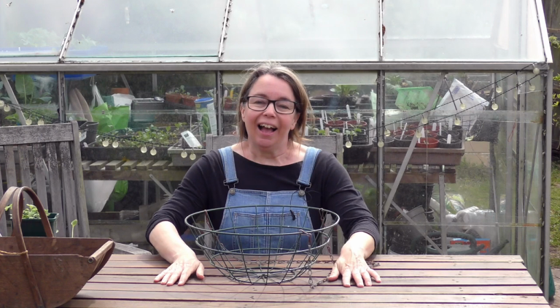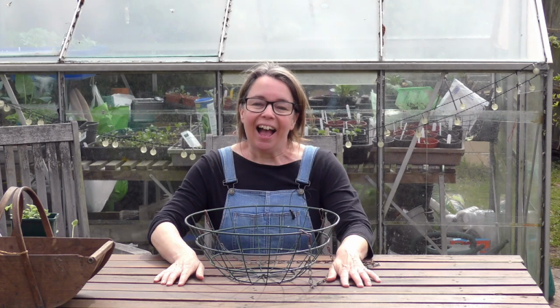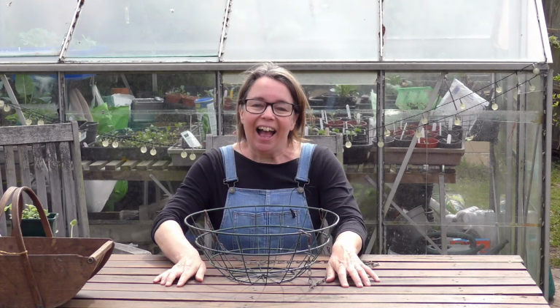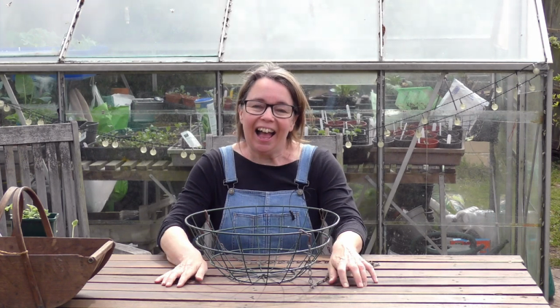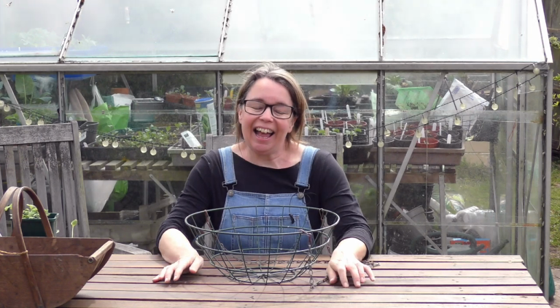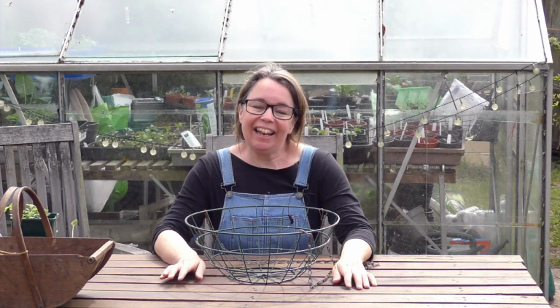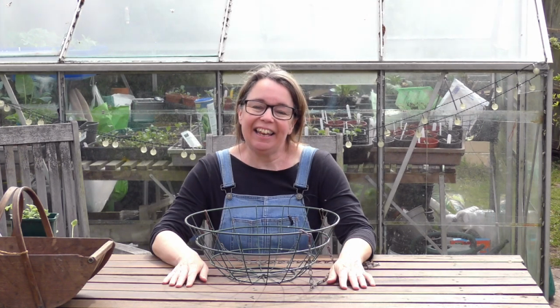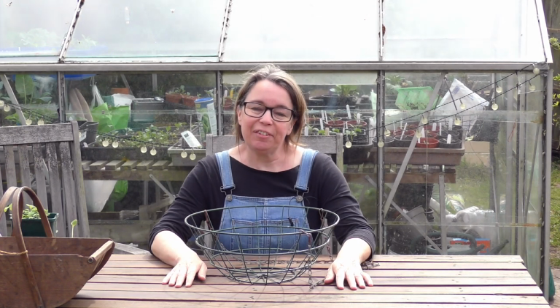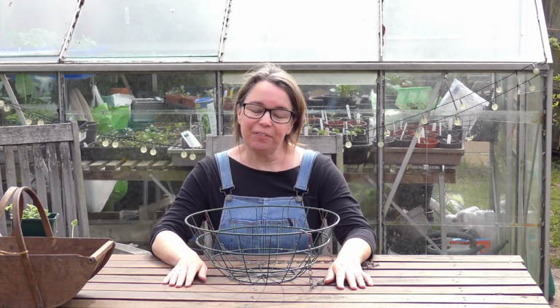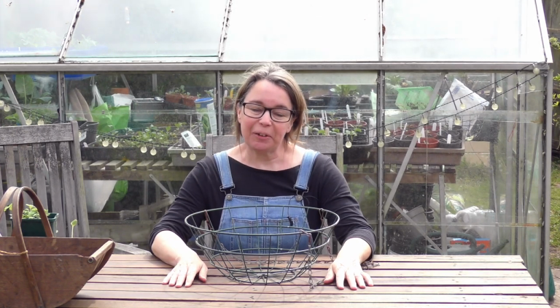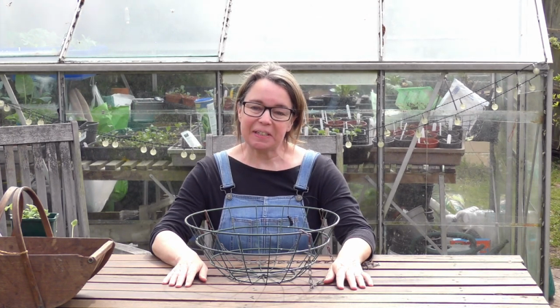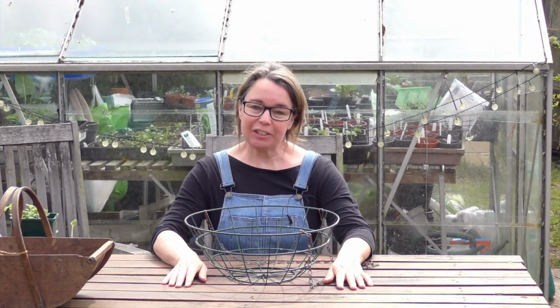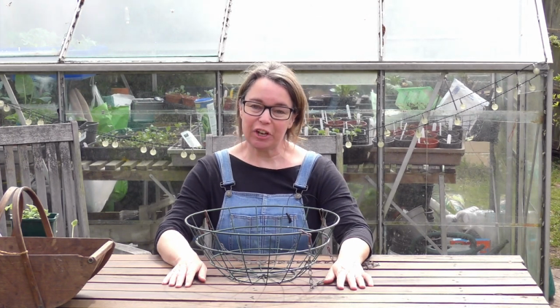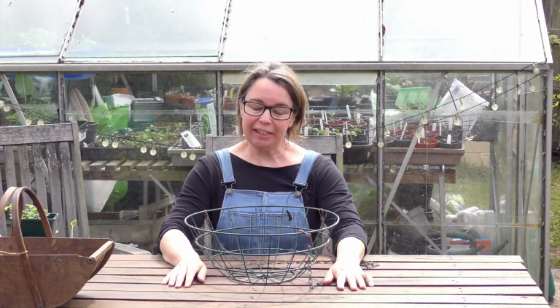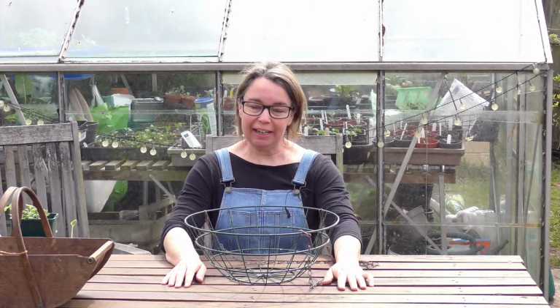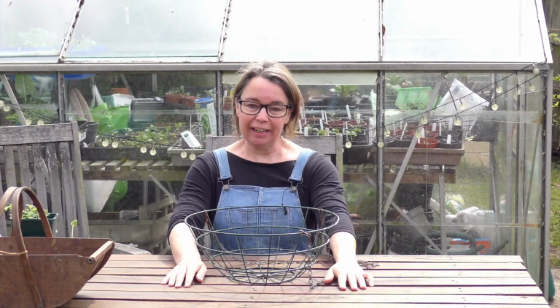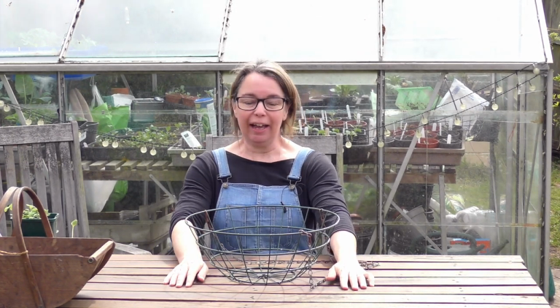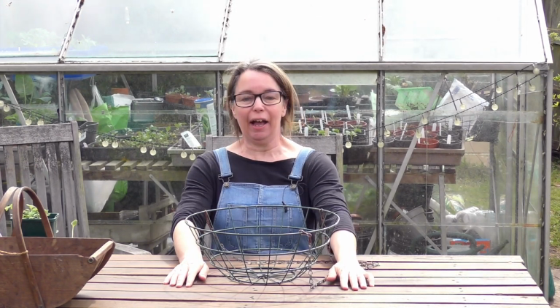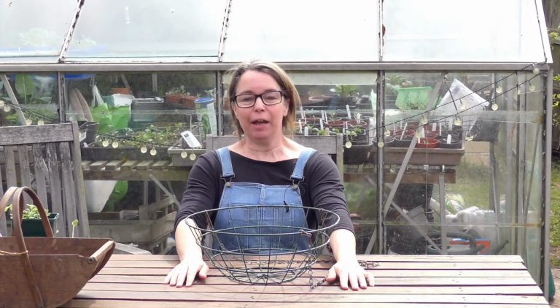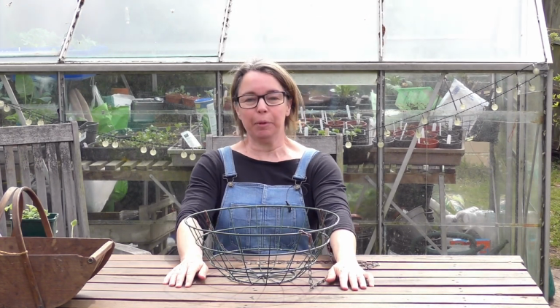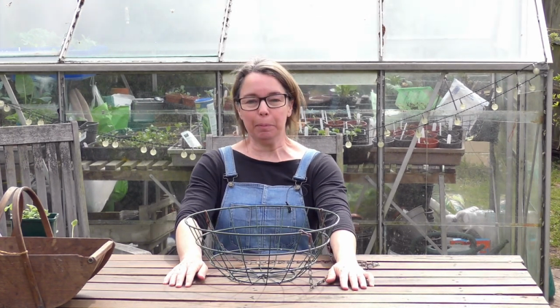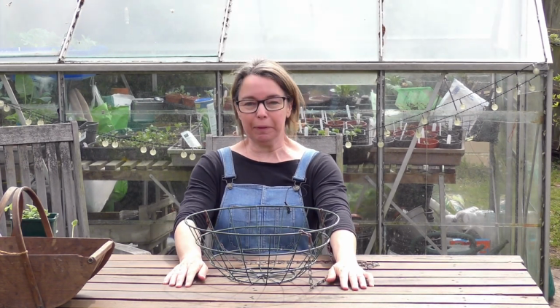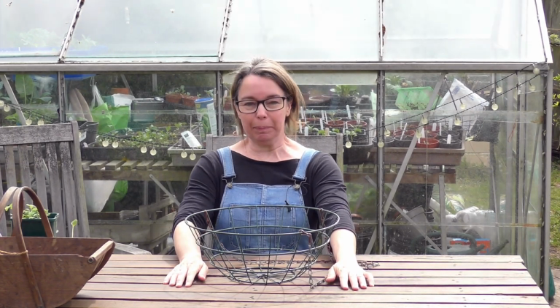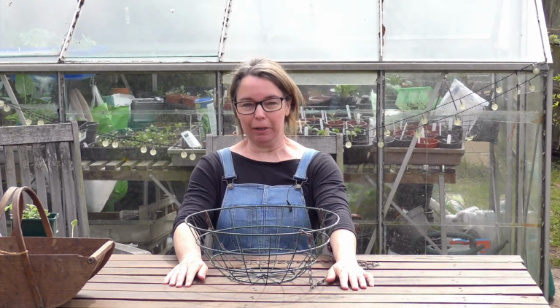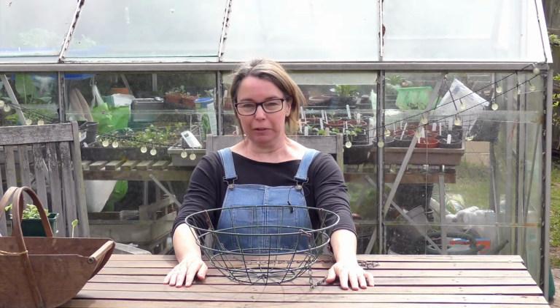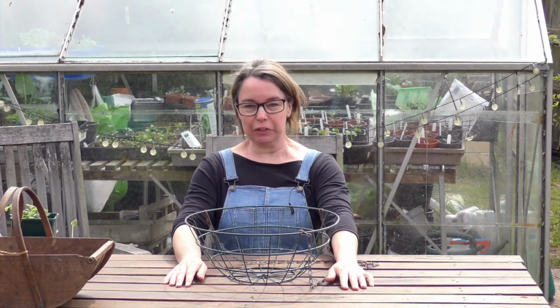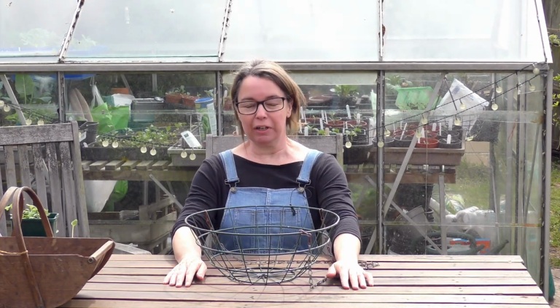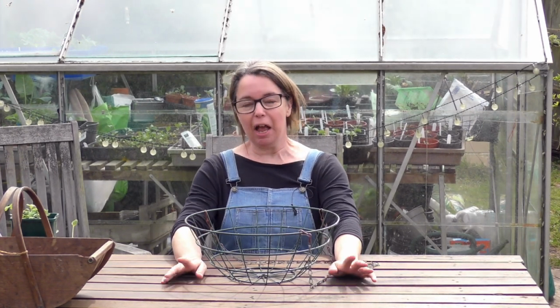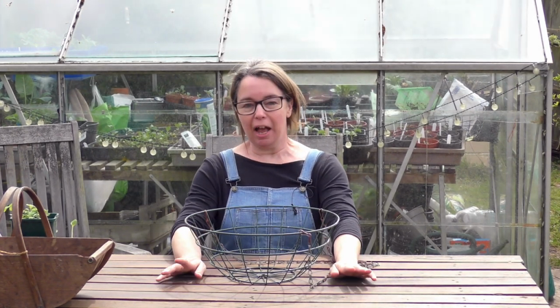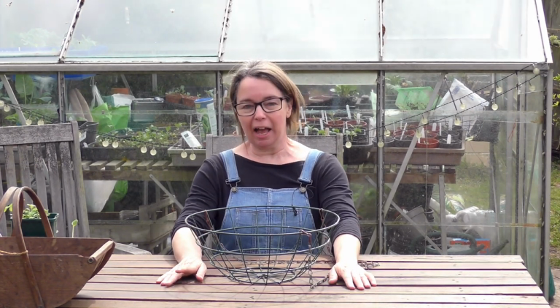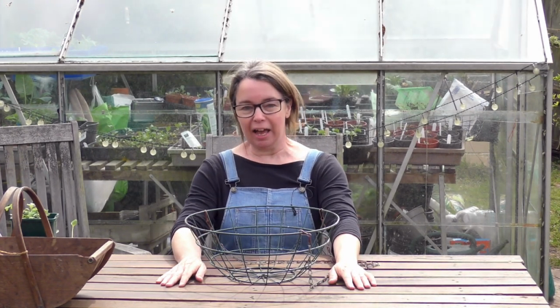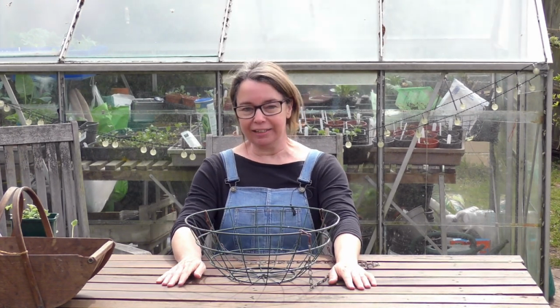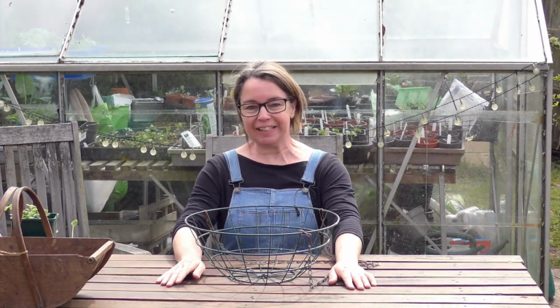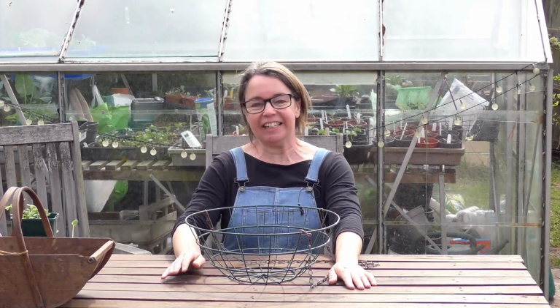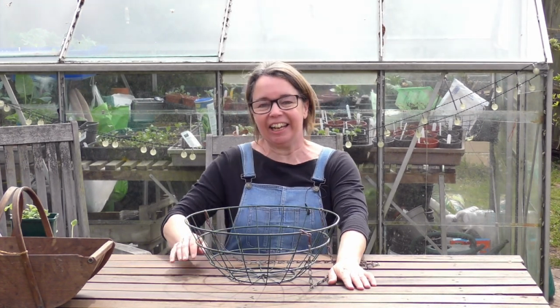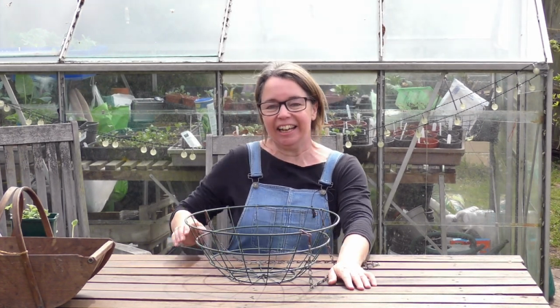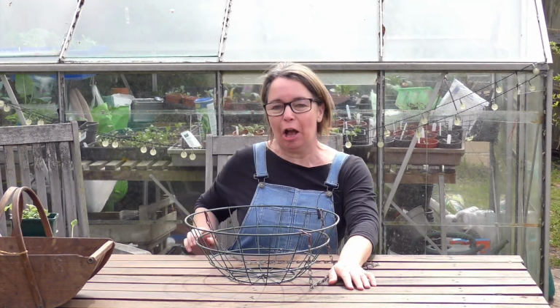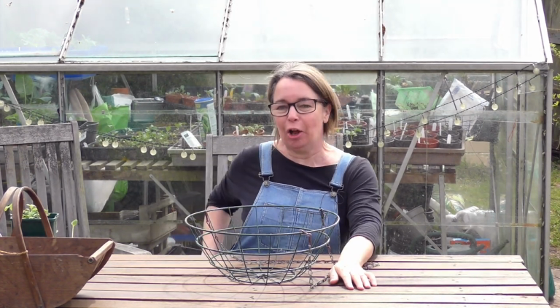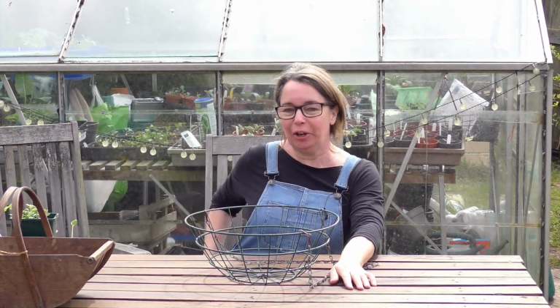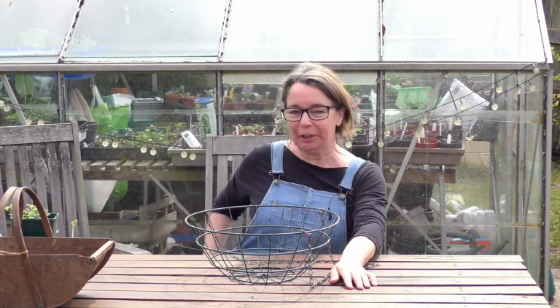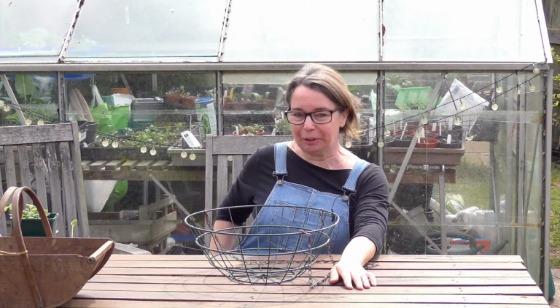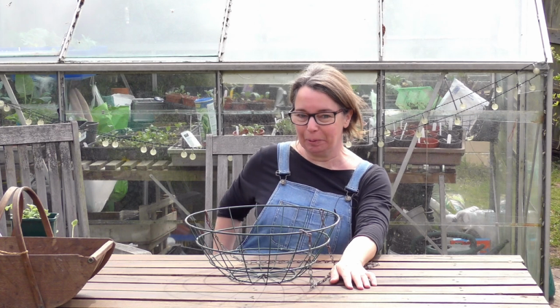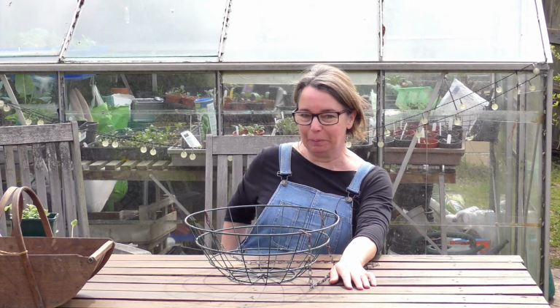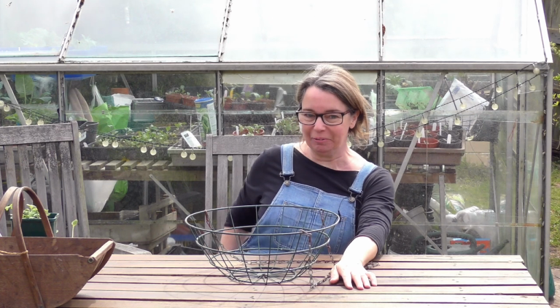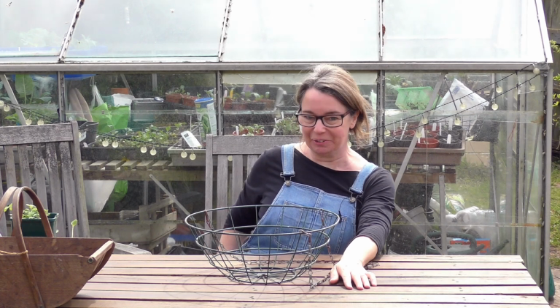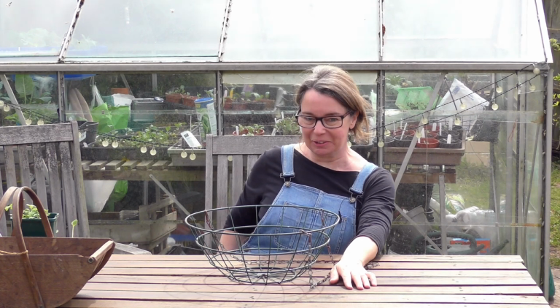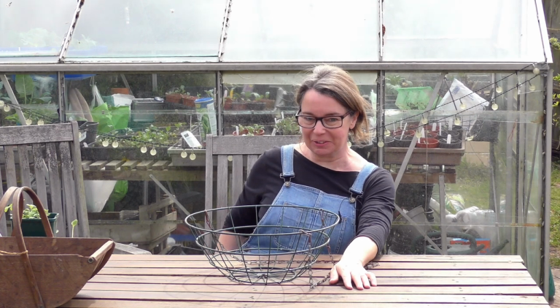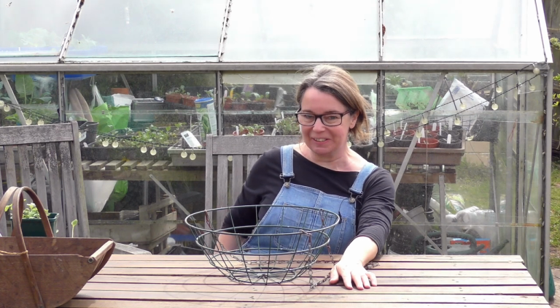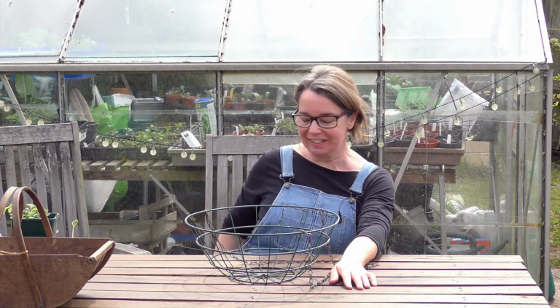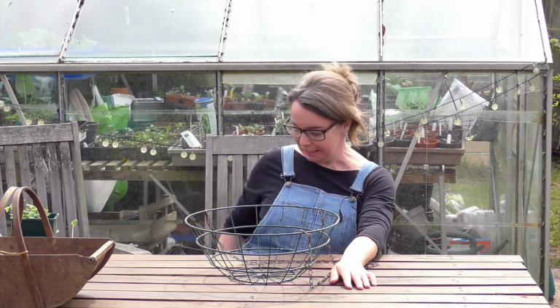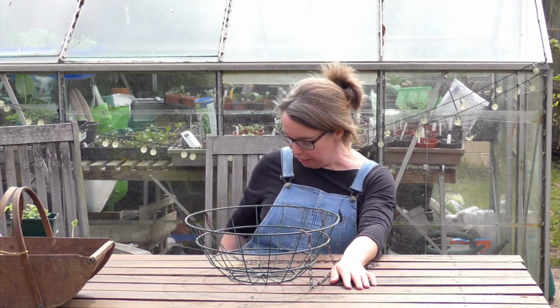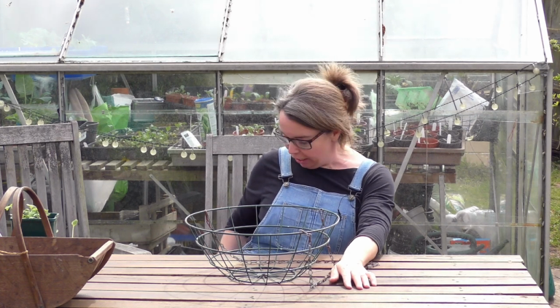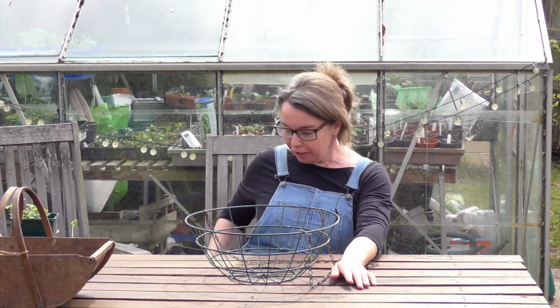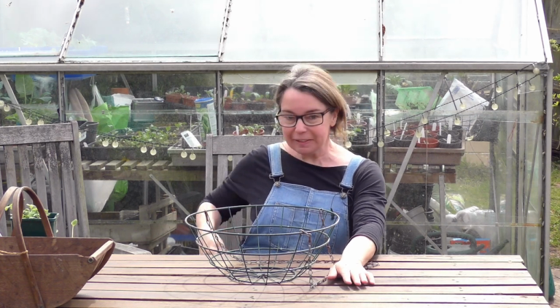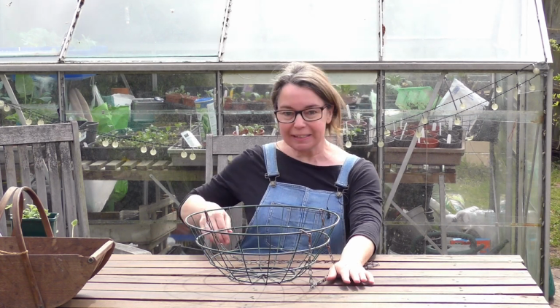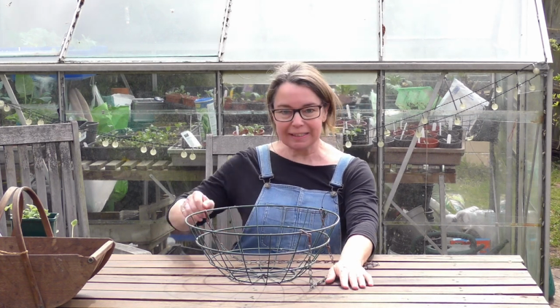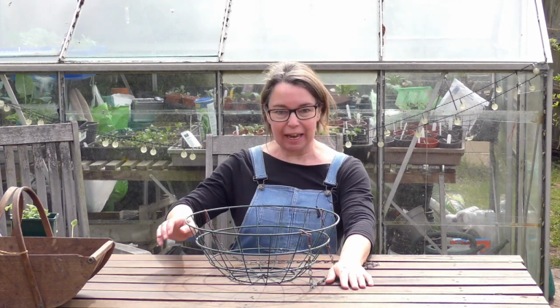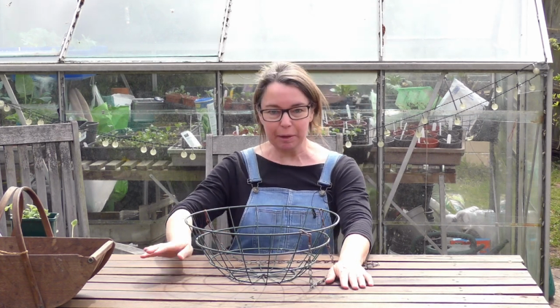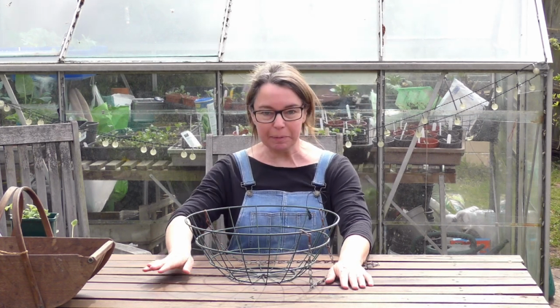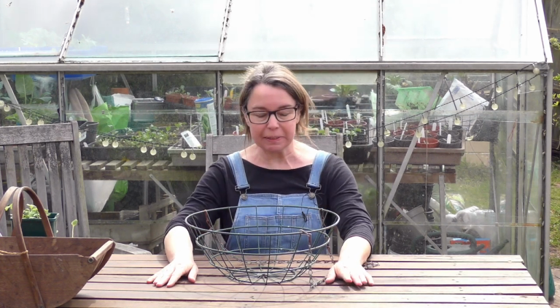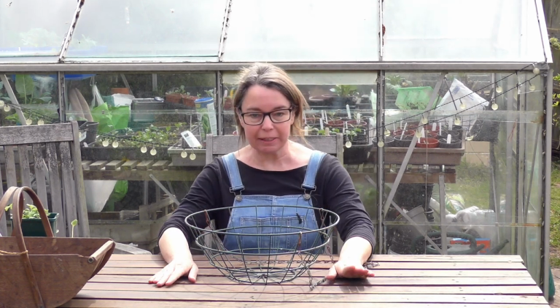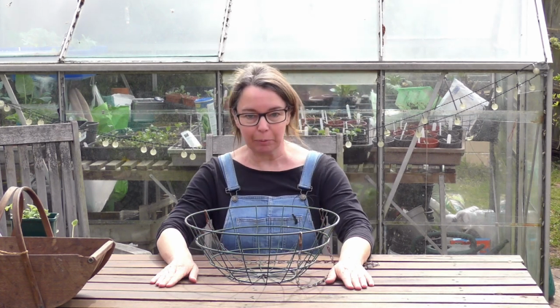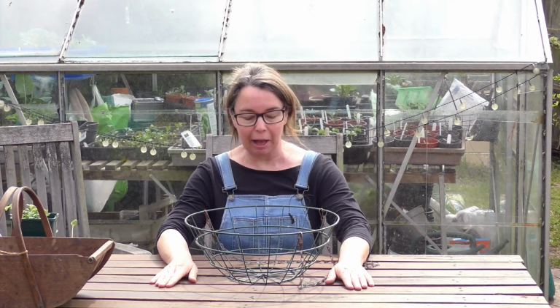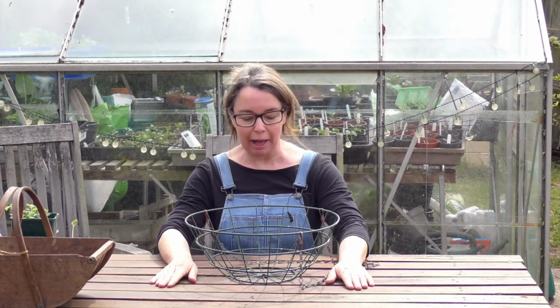Hello folks, it's Jane here. I'm up at the plot and sitting on a couple of cushions because this table is so high.